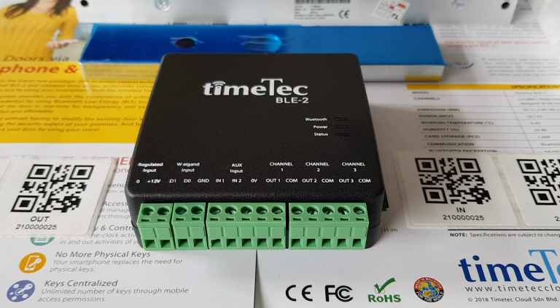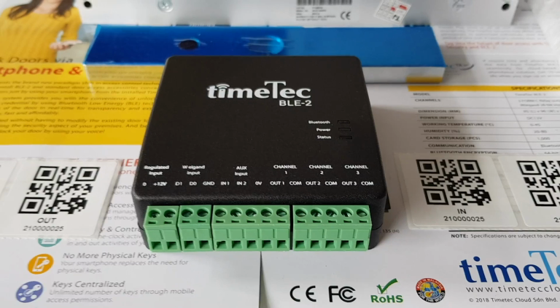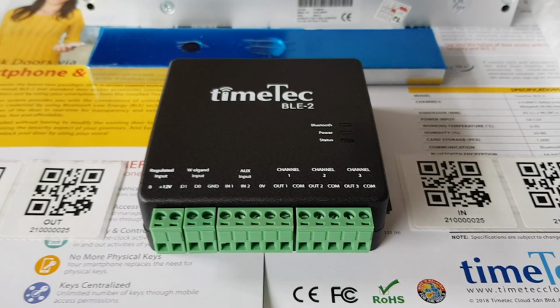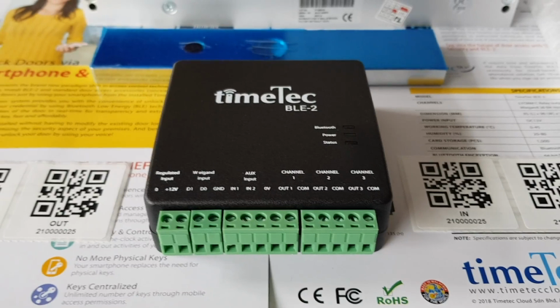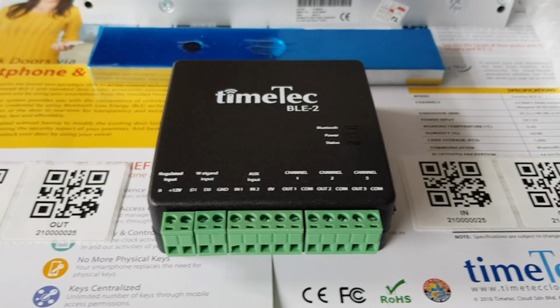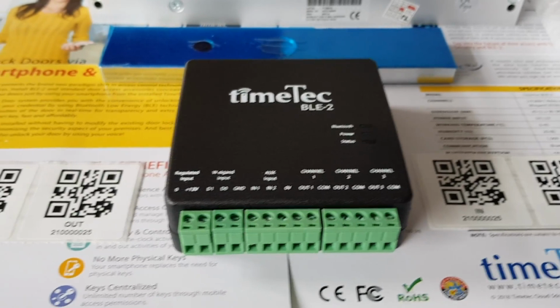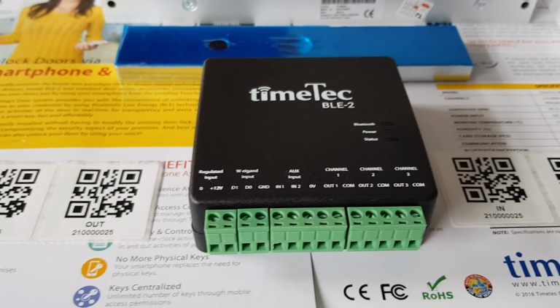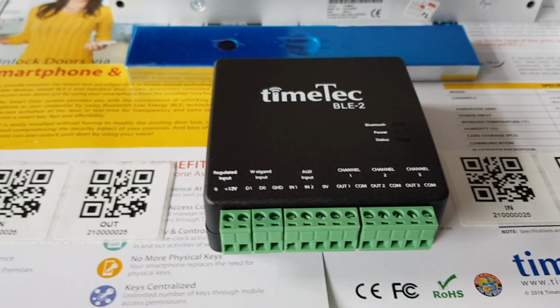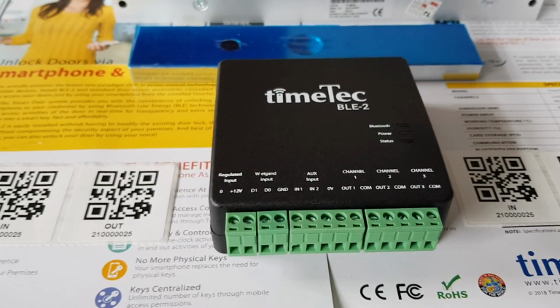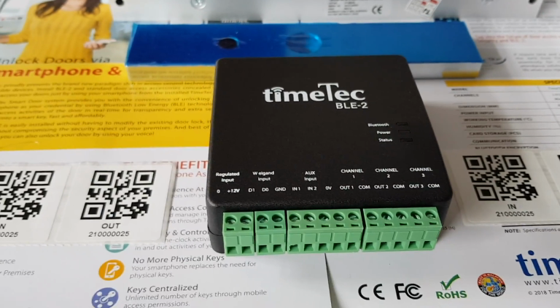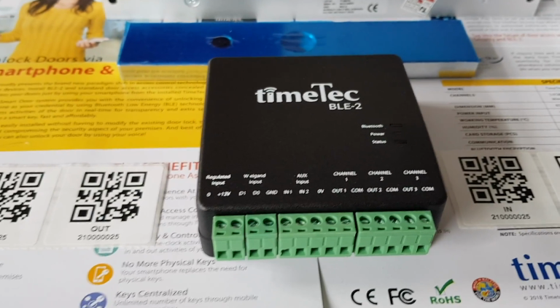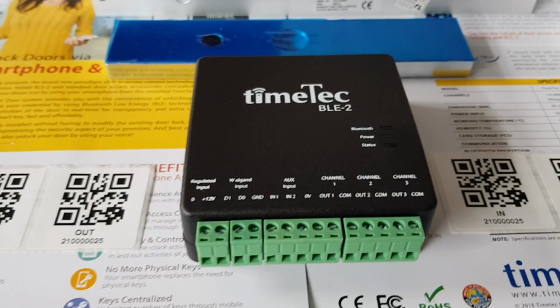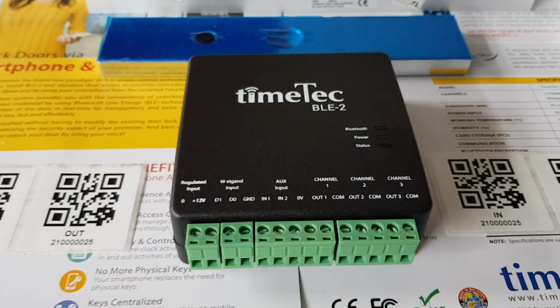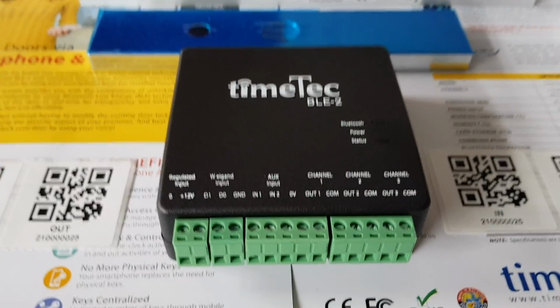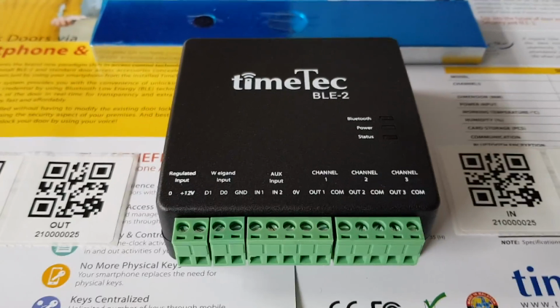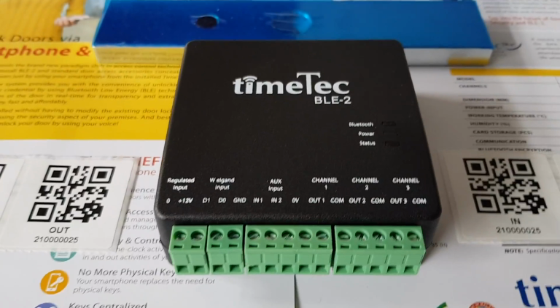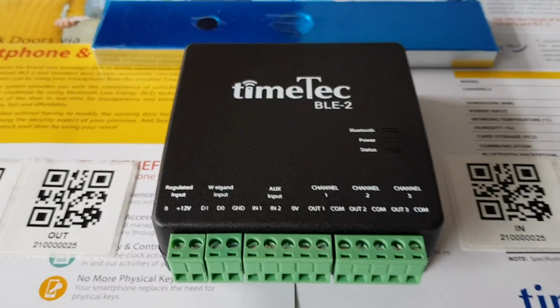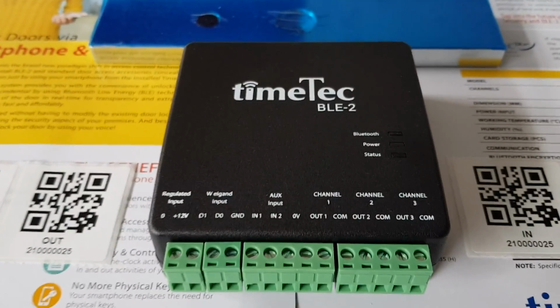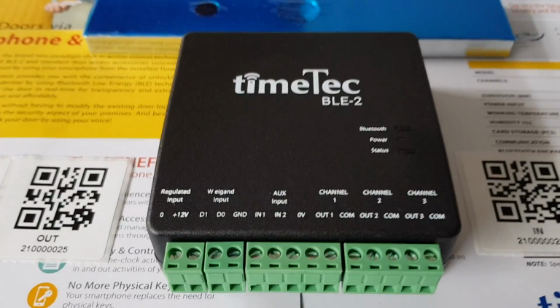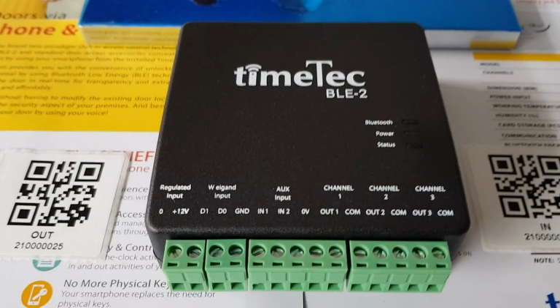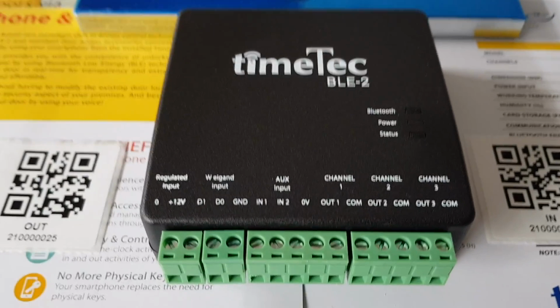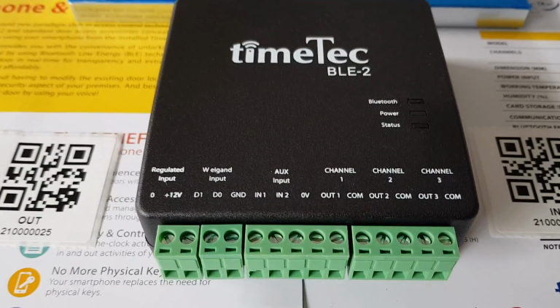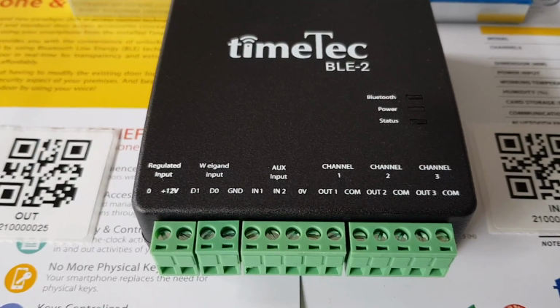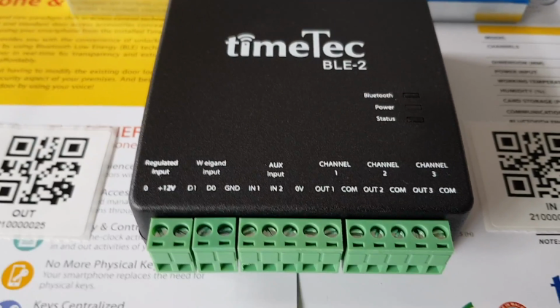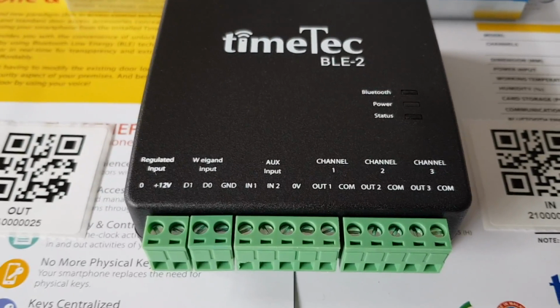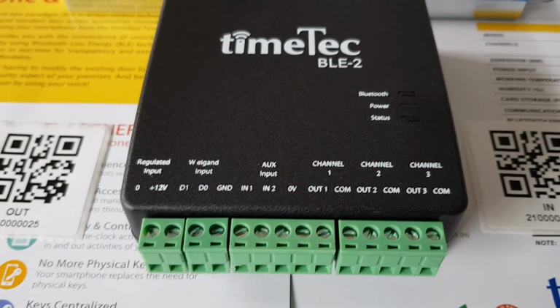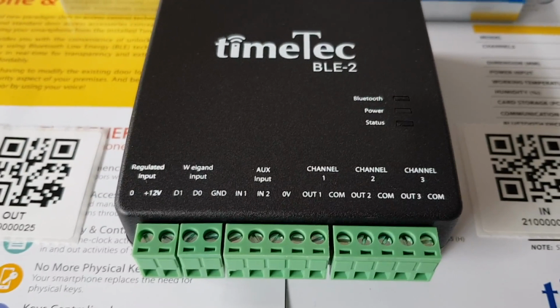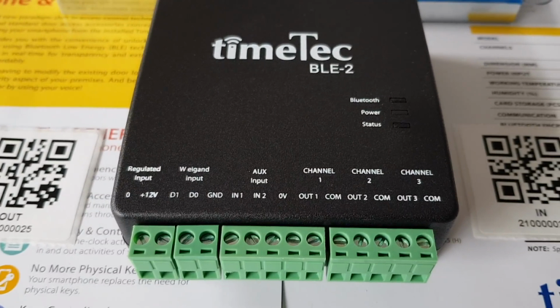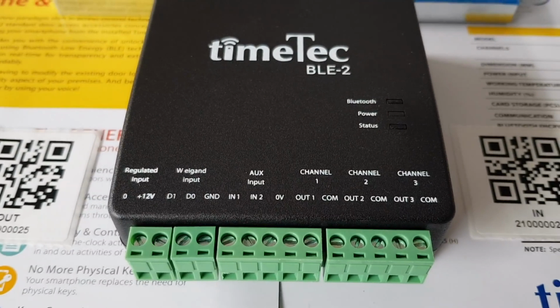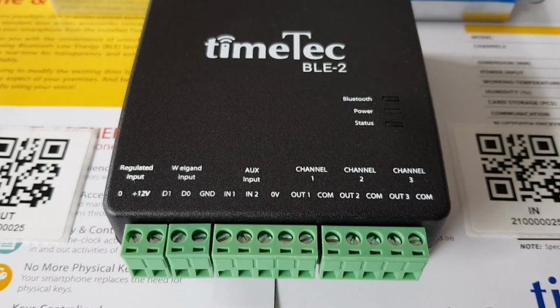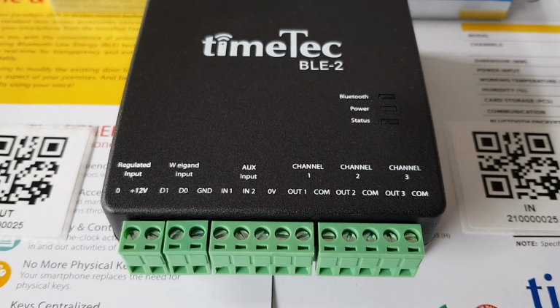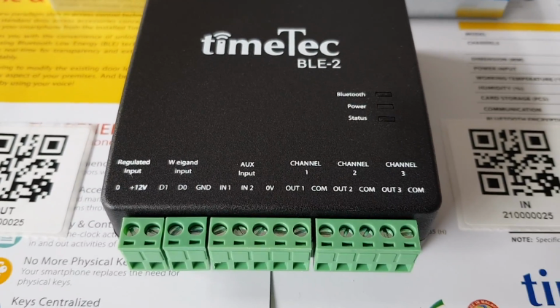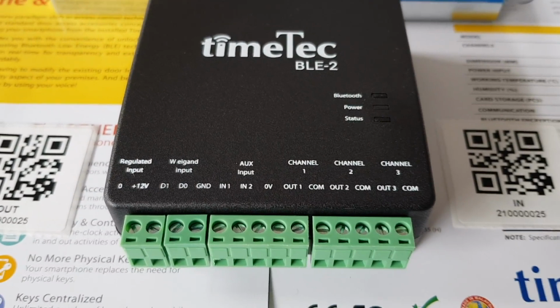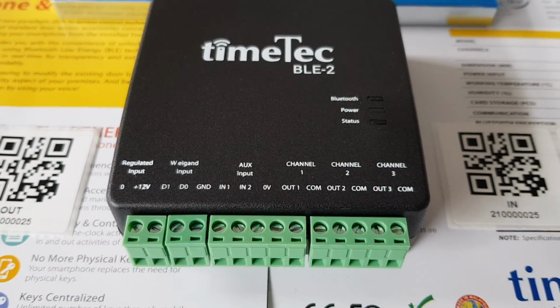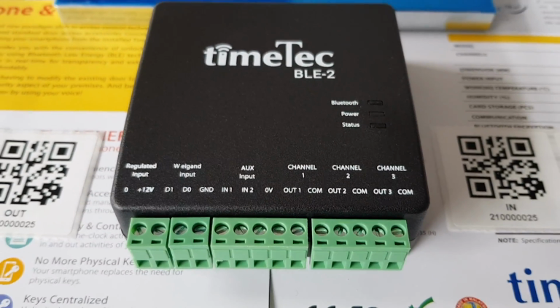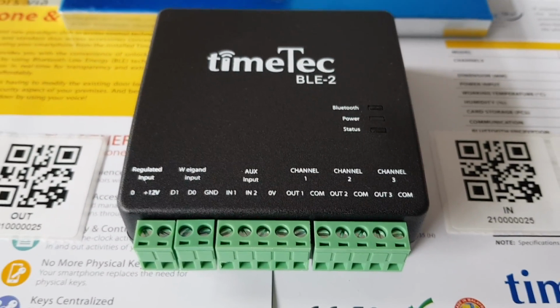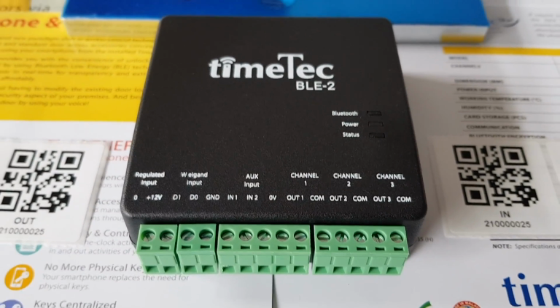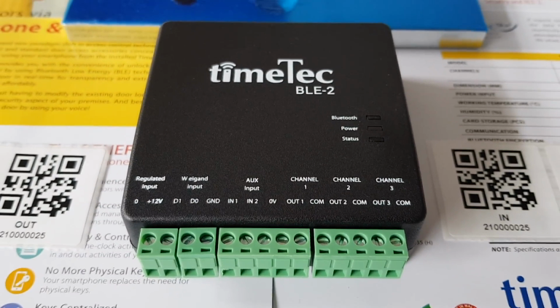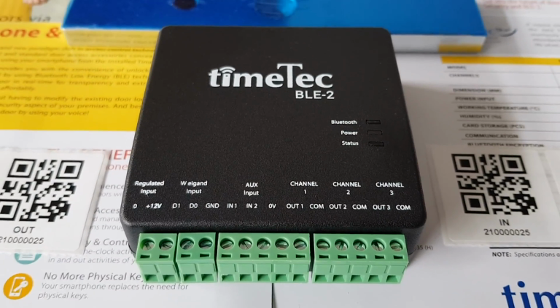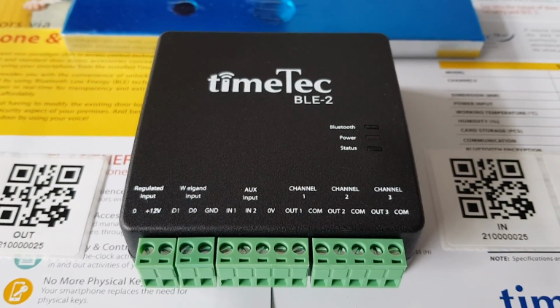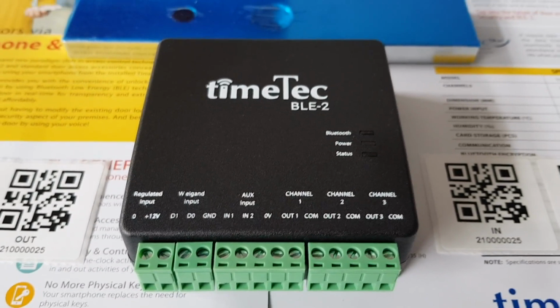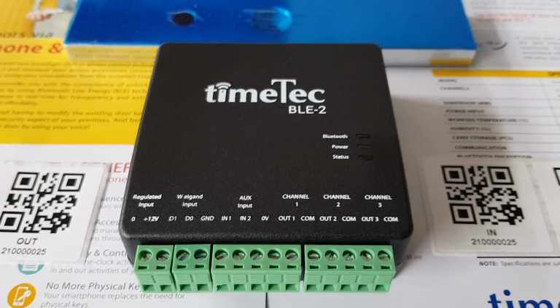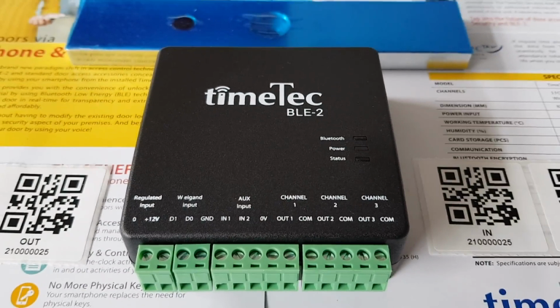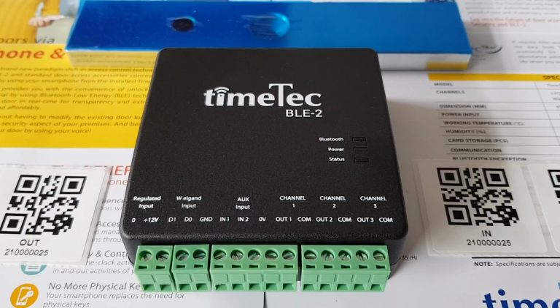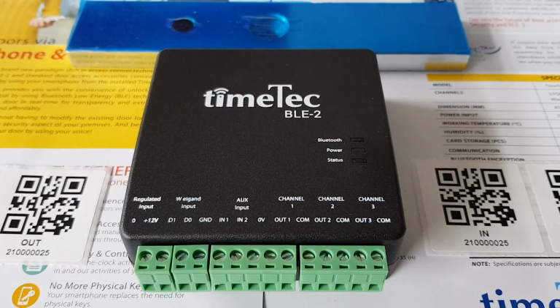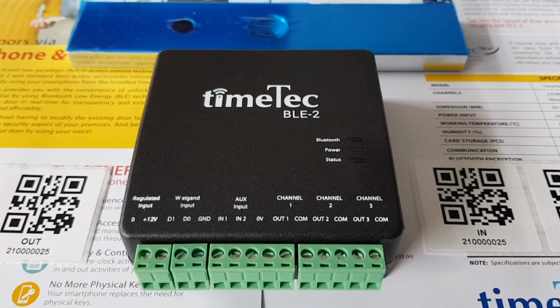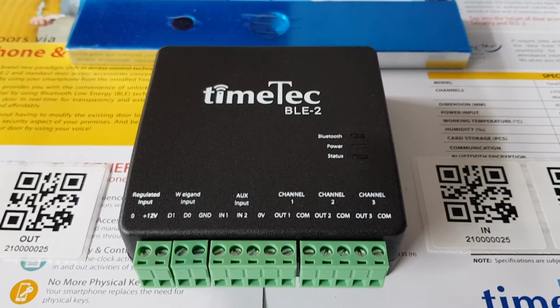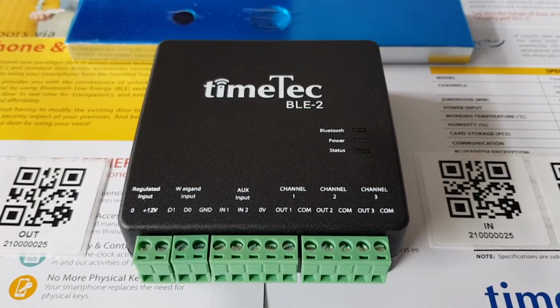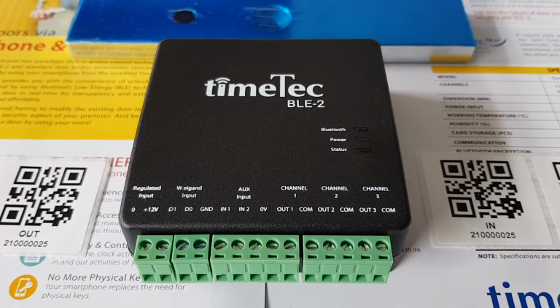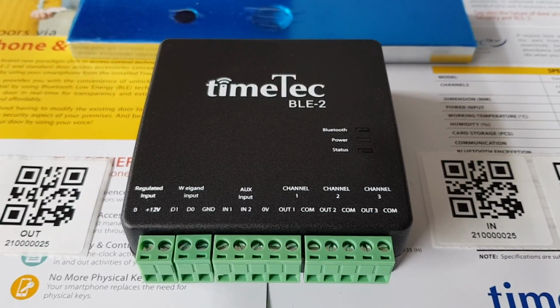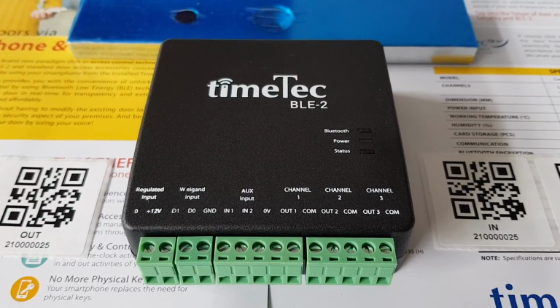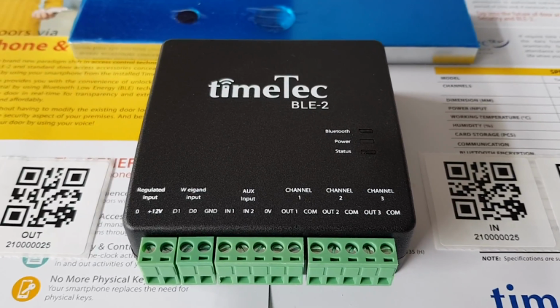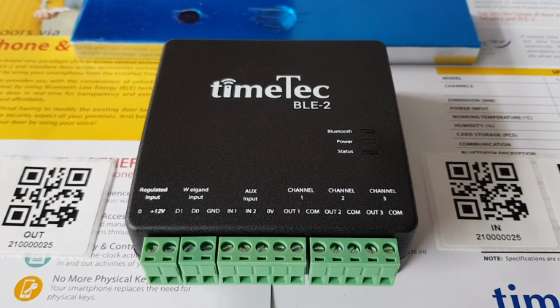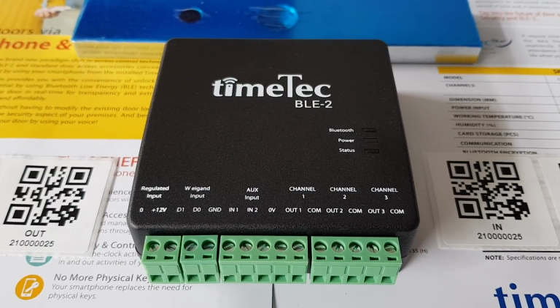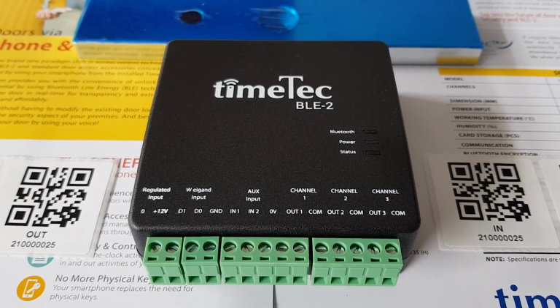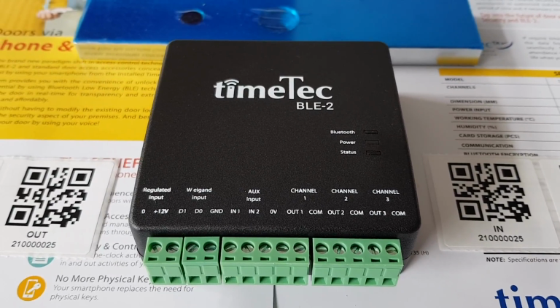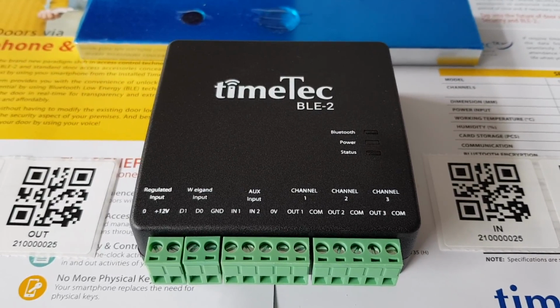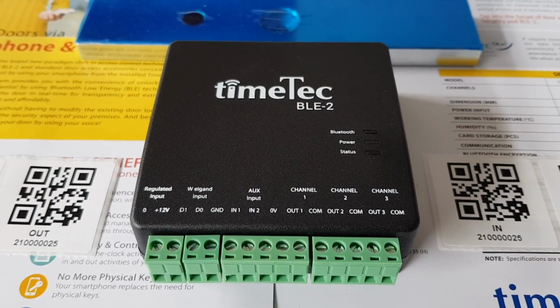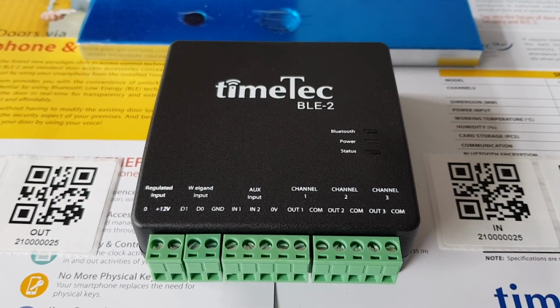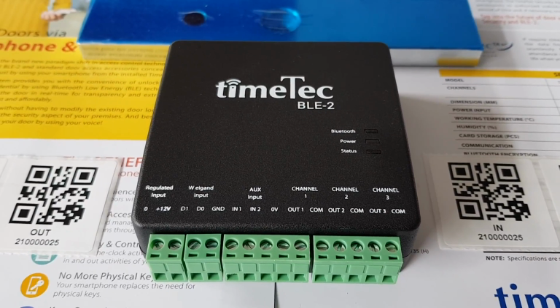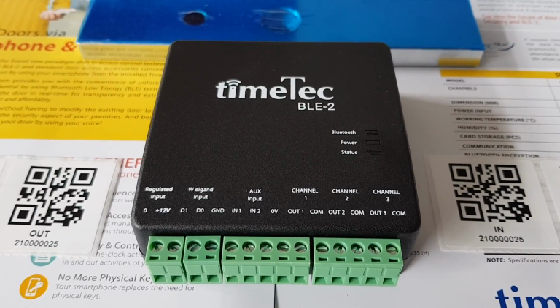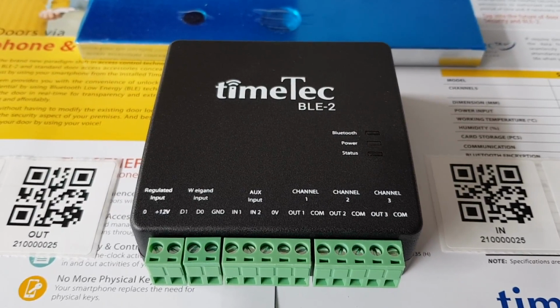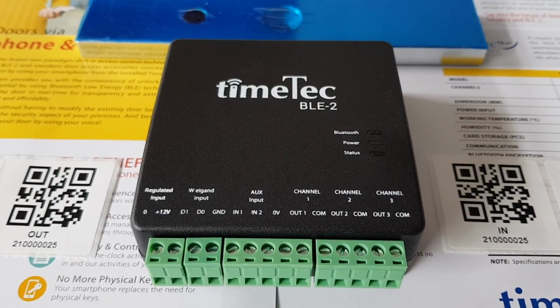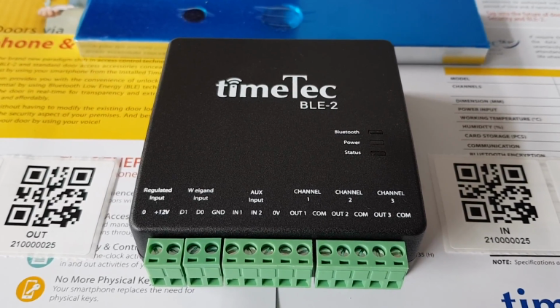Today I want to show you this thing called TimeTag BLE-2. It's a Bluetooth controller that you can use to unlock your devices.